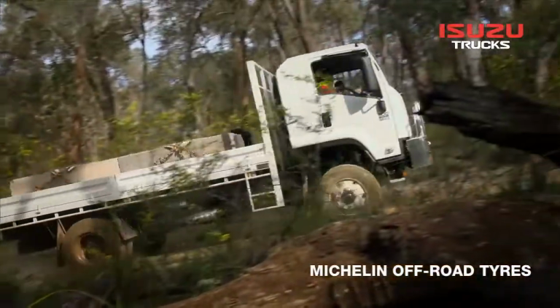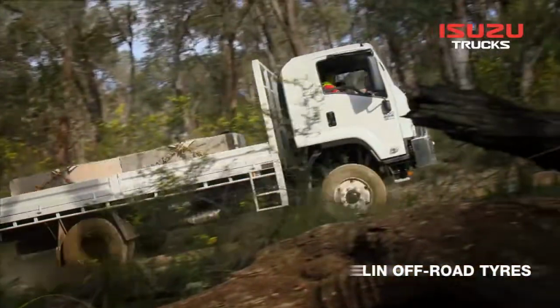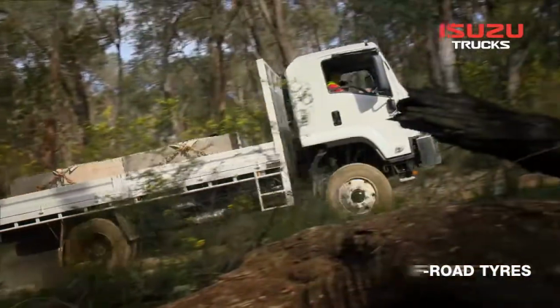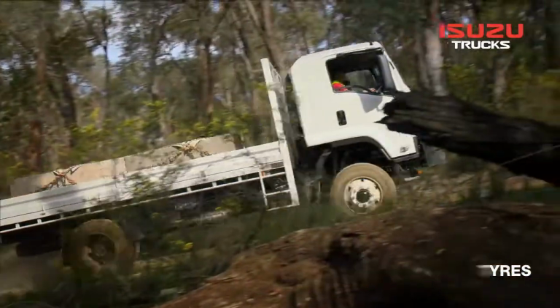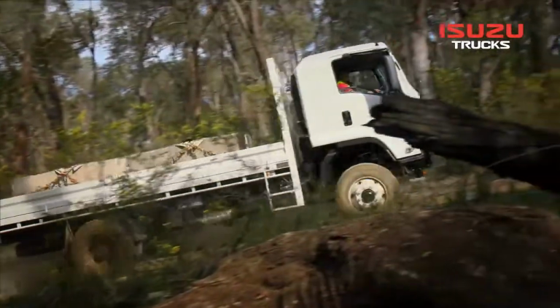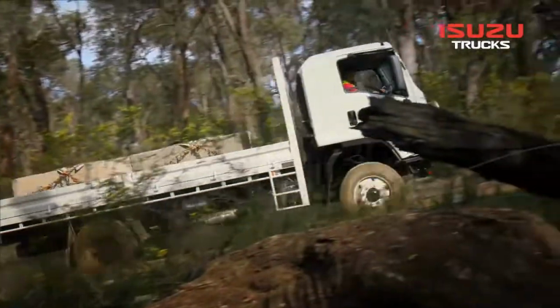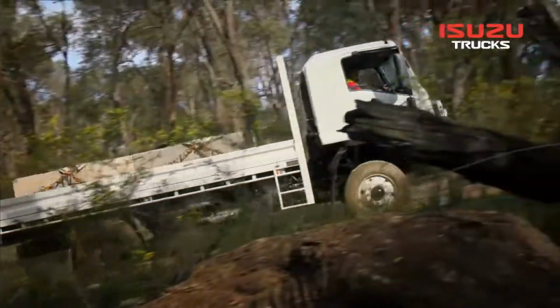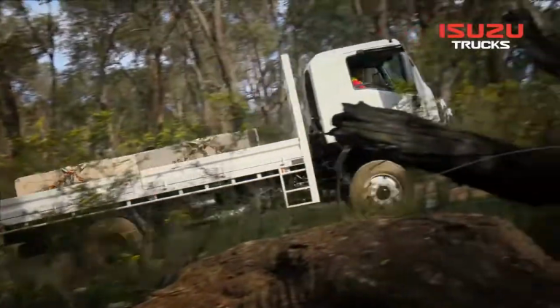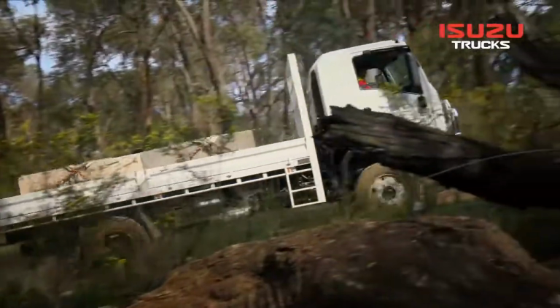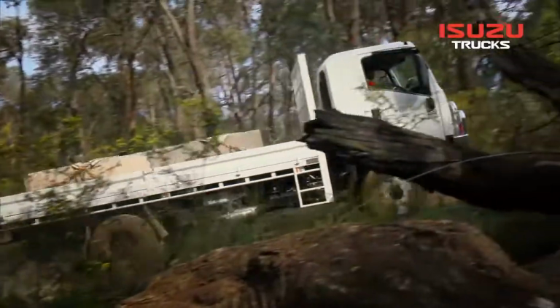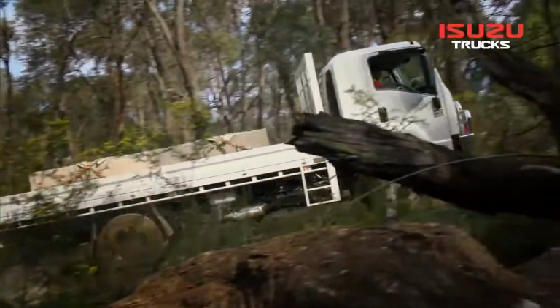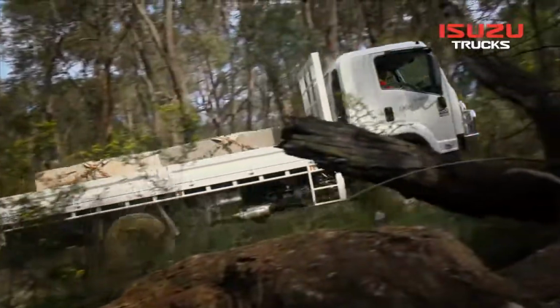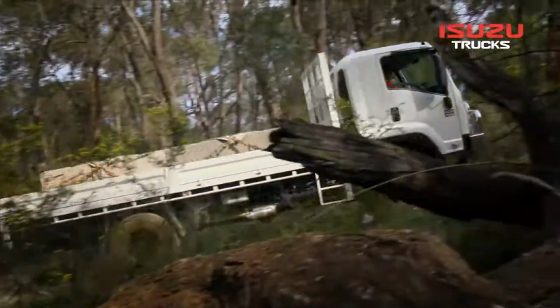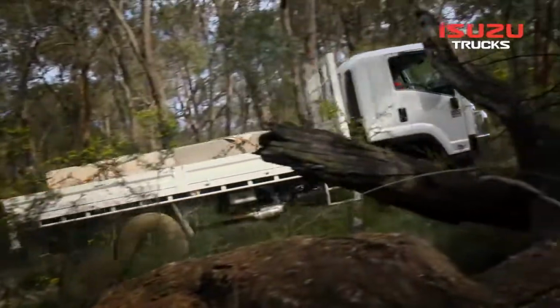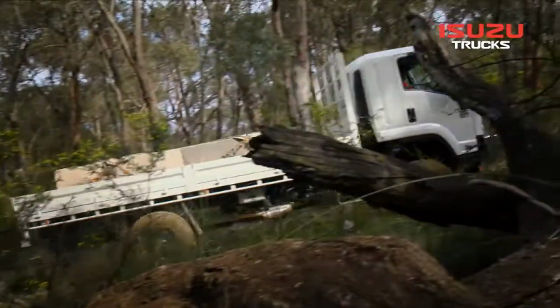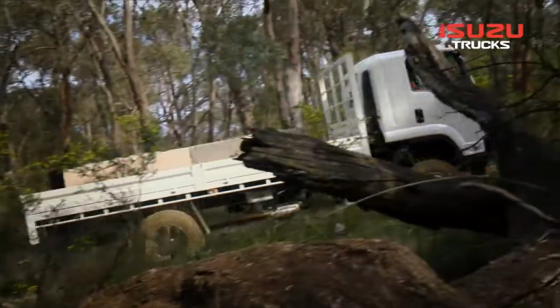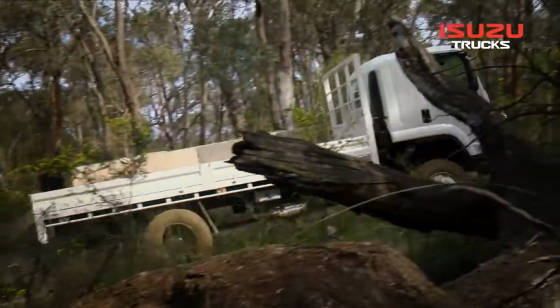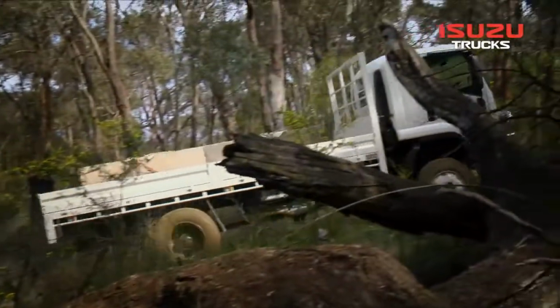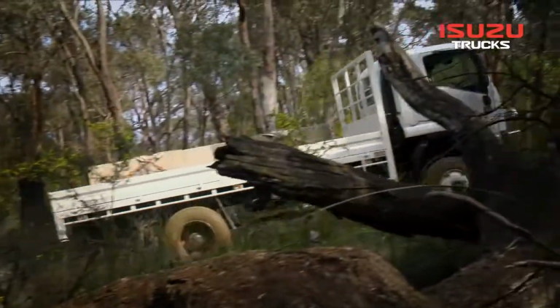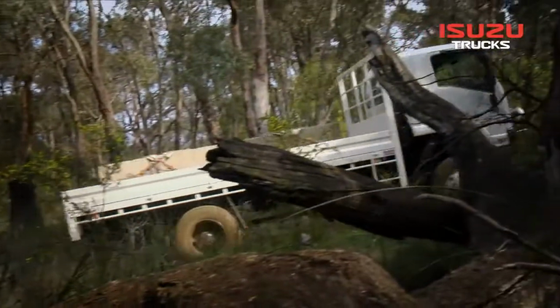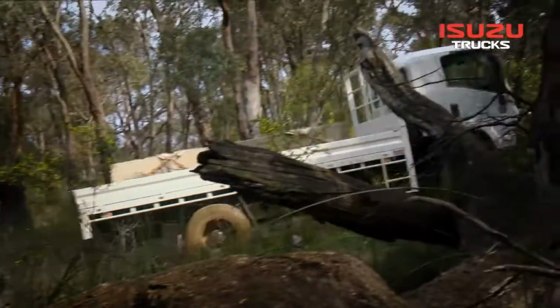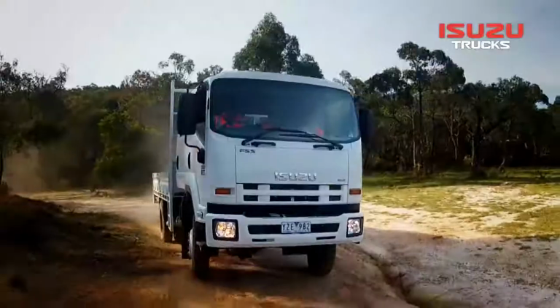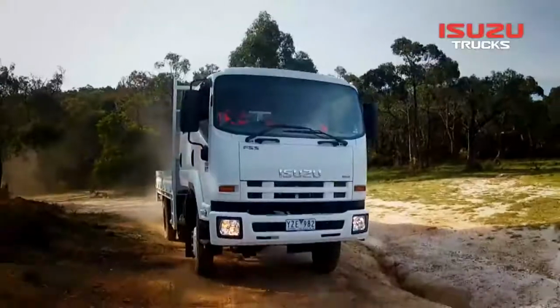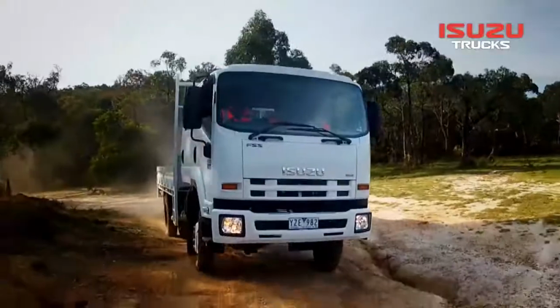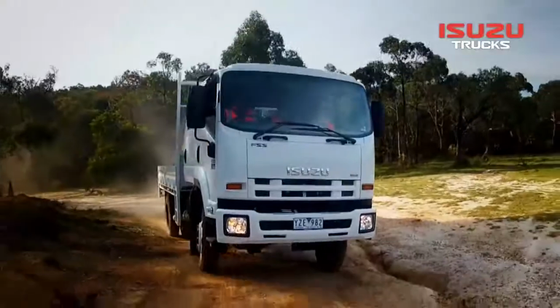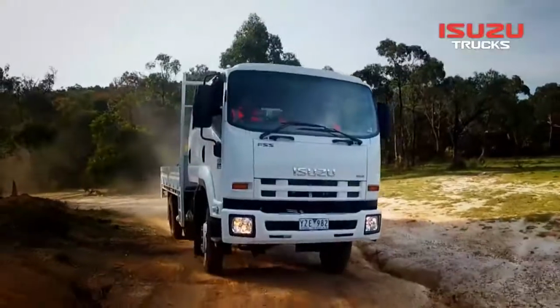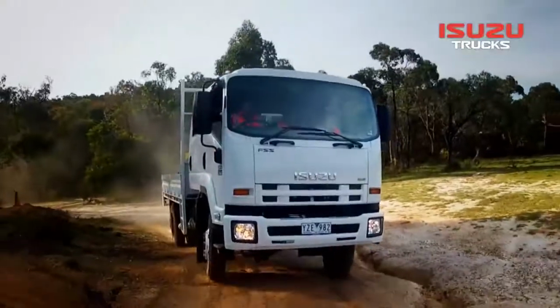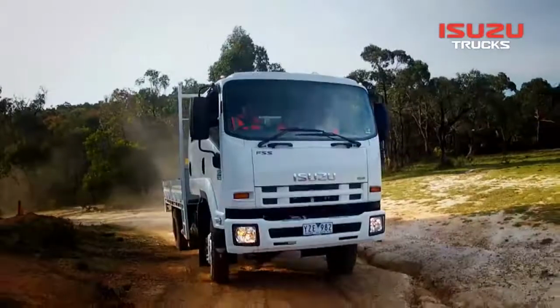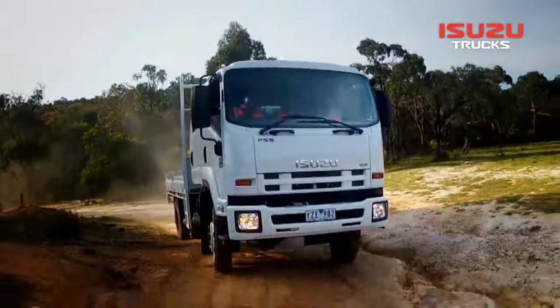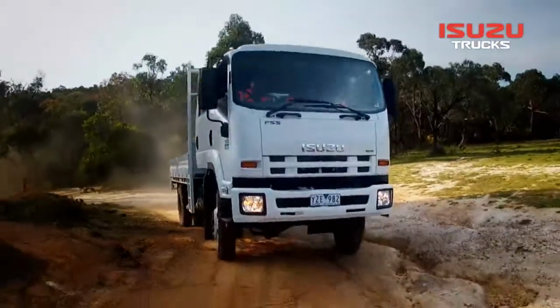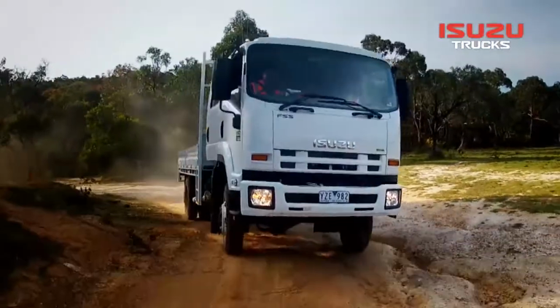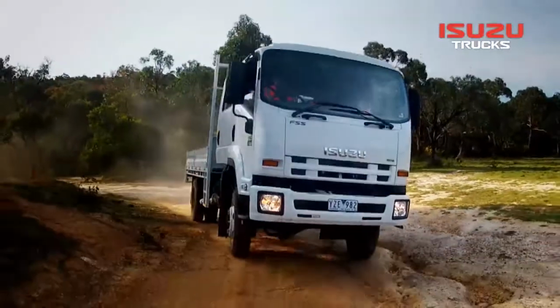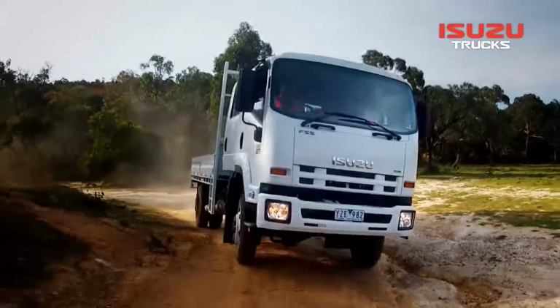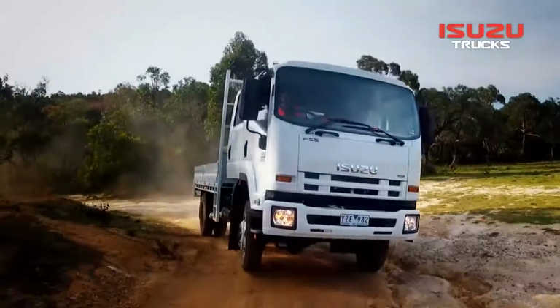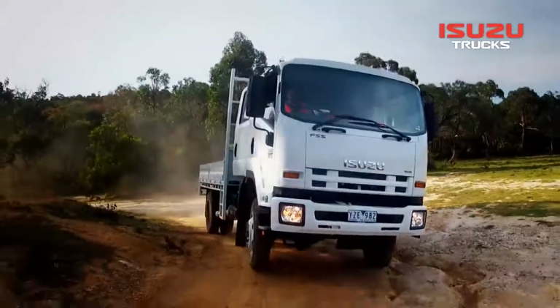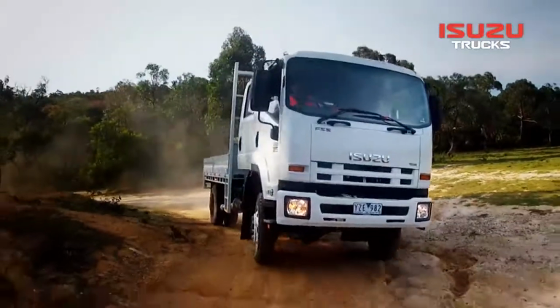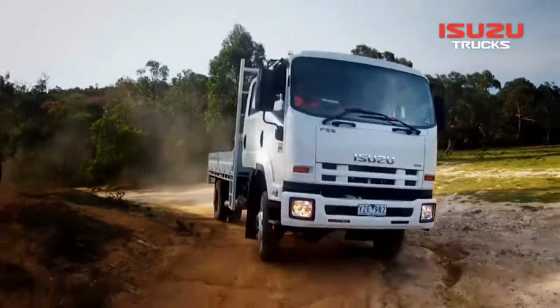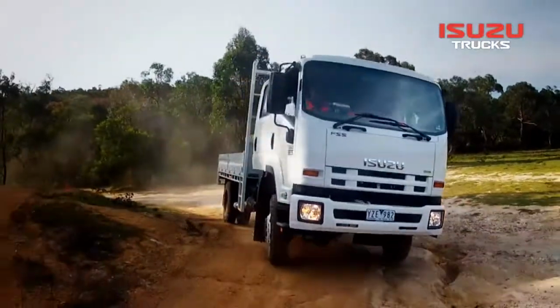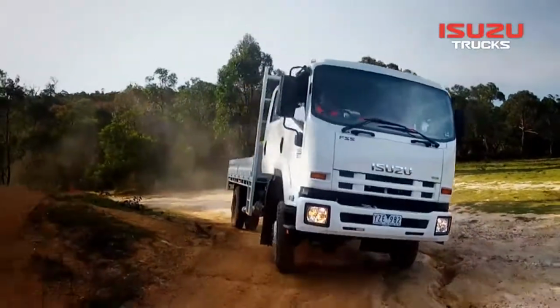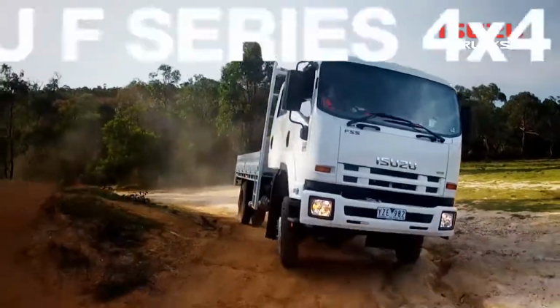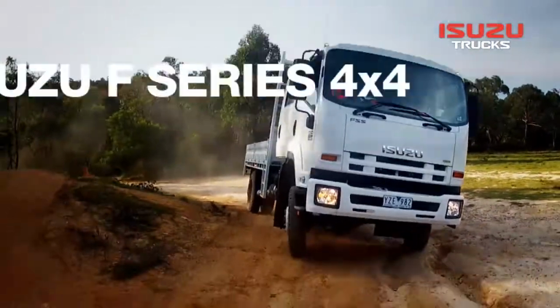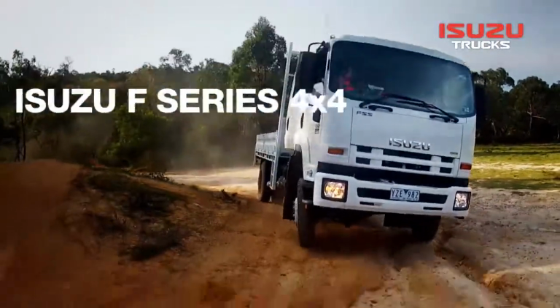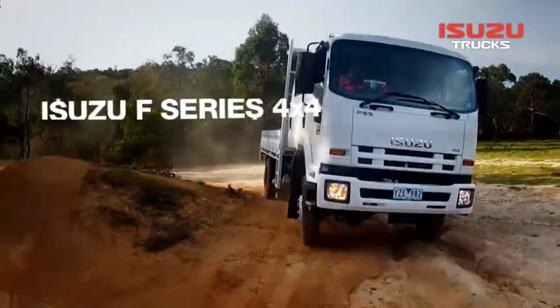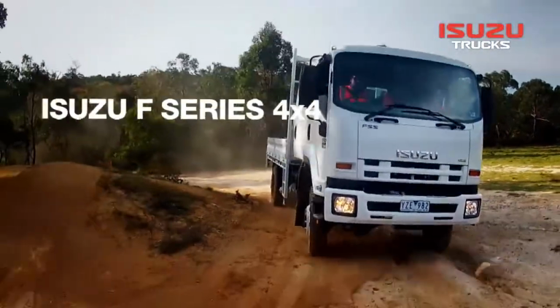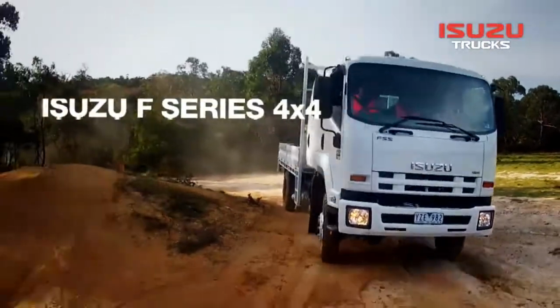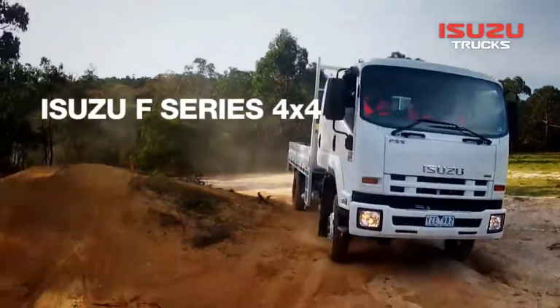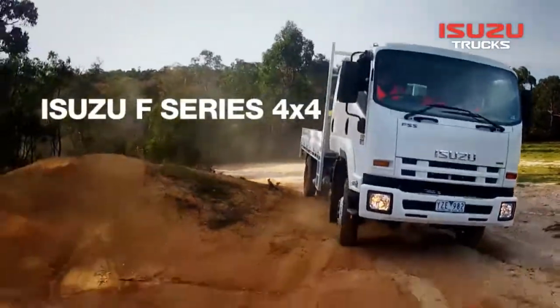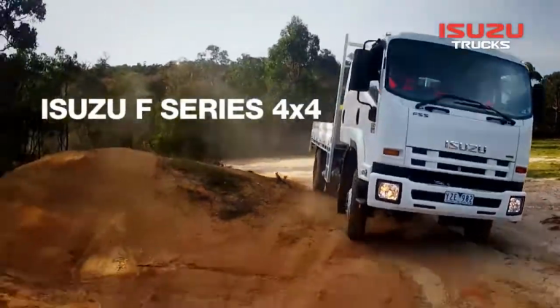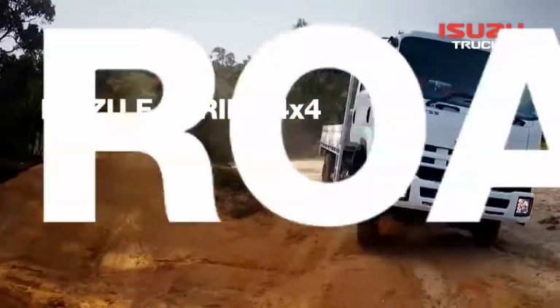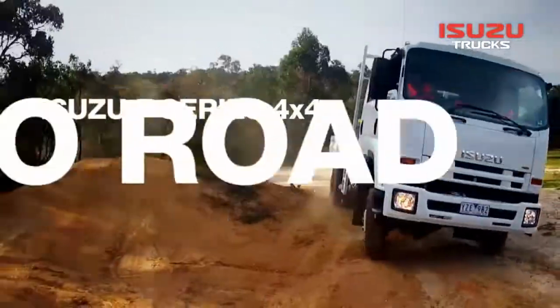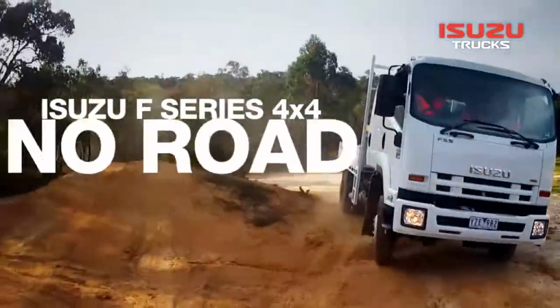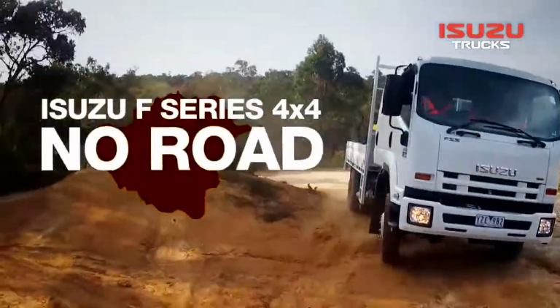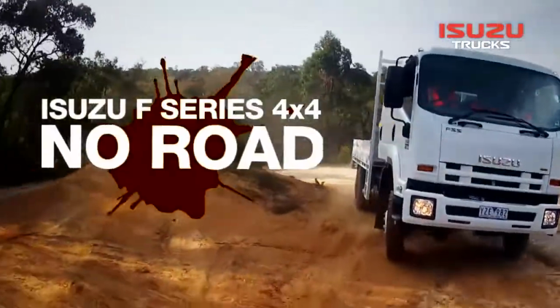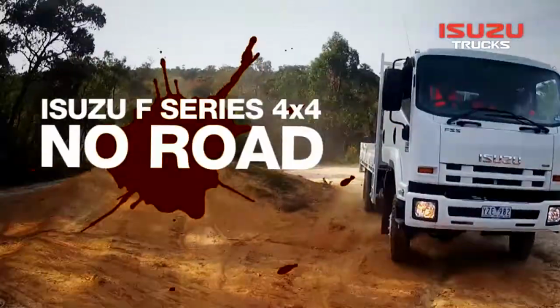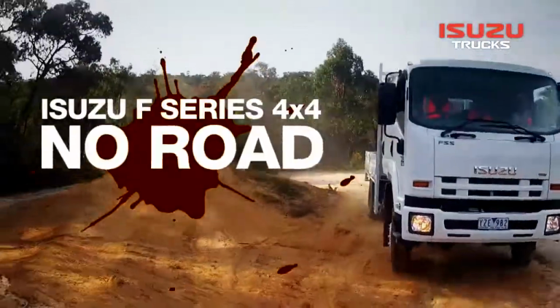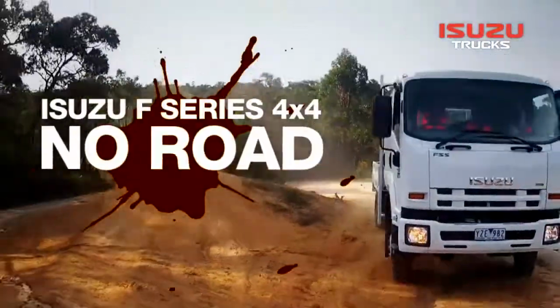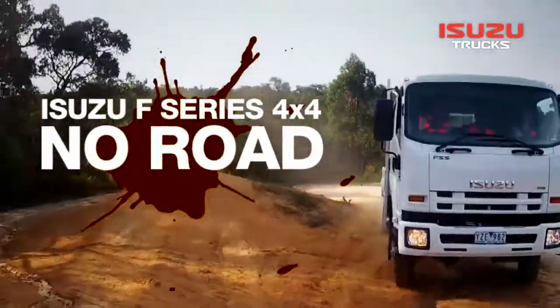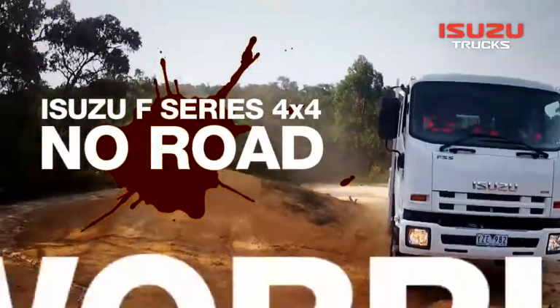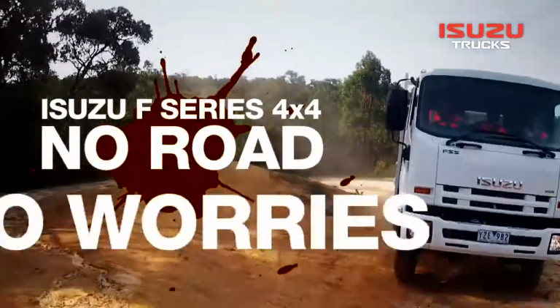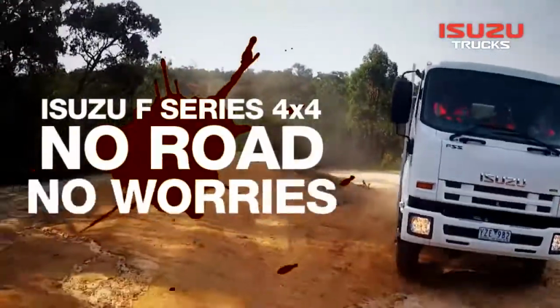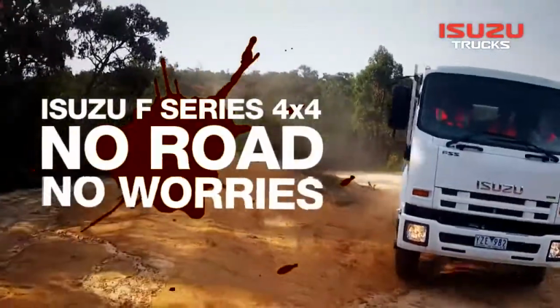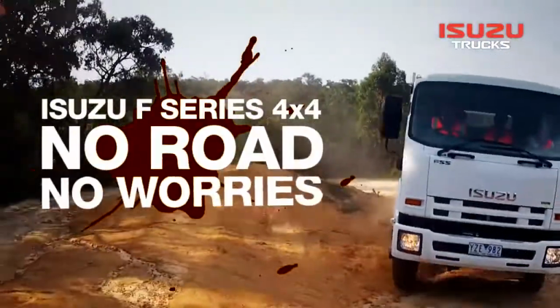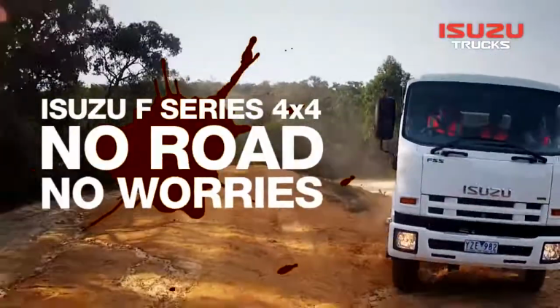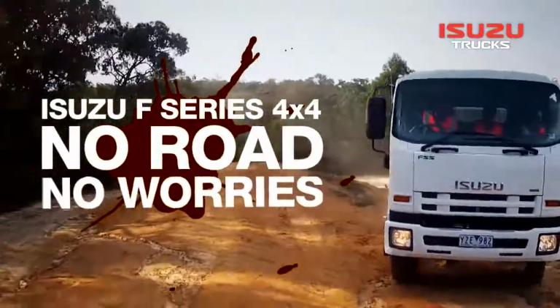When the going gets tough, the FTS 800 keeps going. The Isuzu F-Series off-road range — no road, no worries.